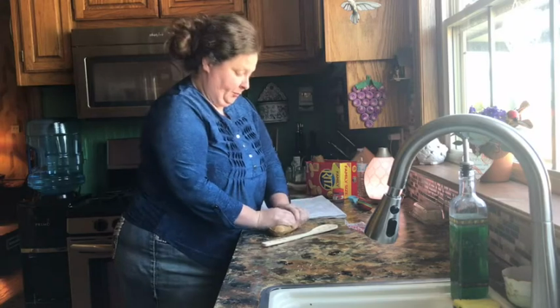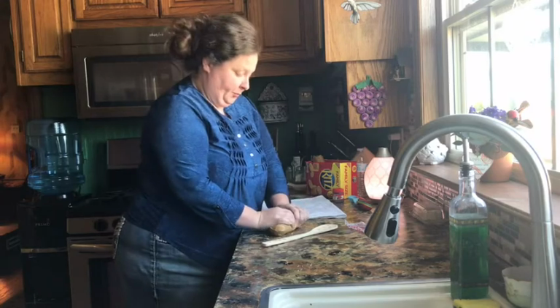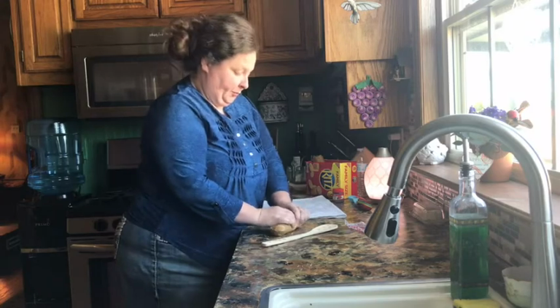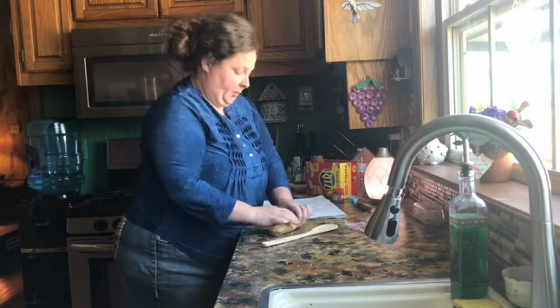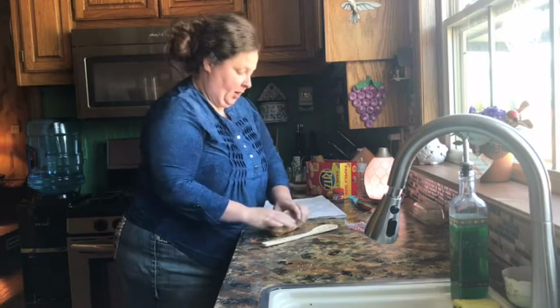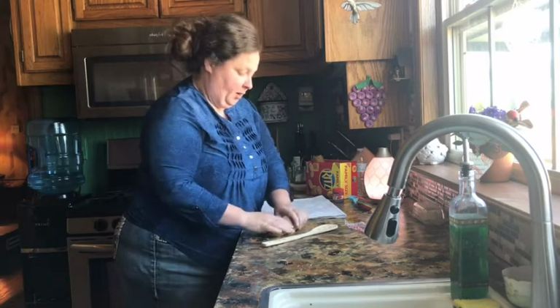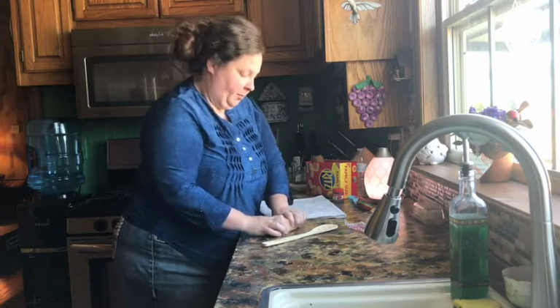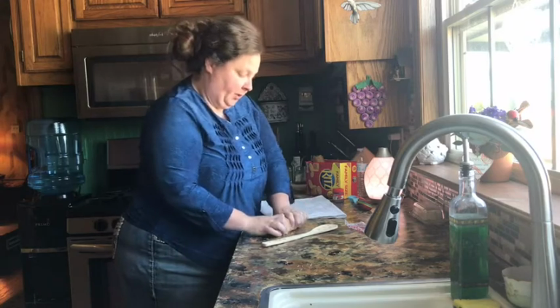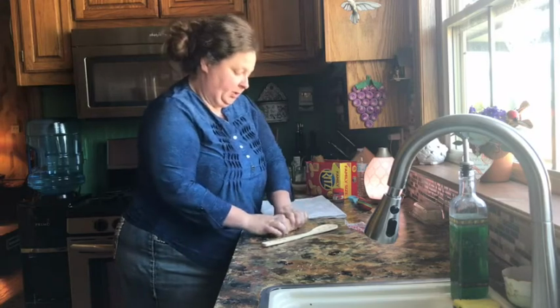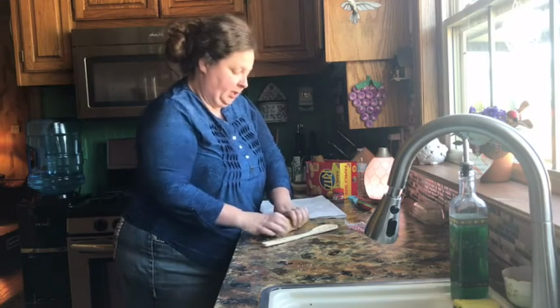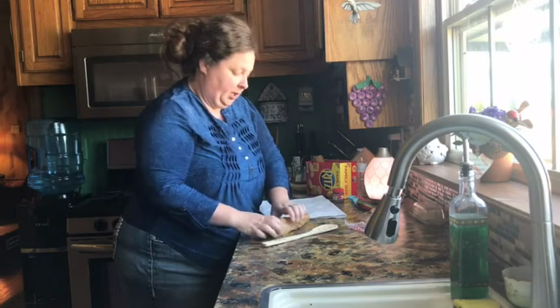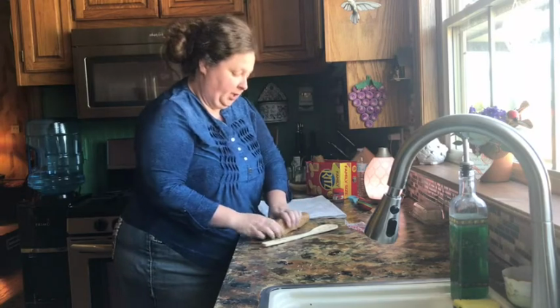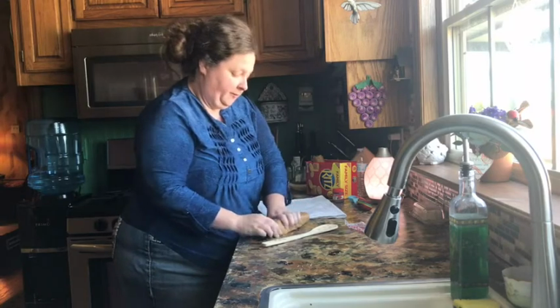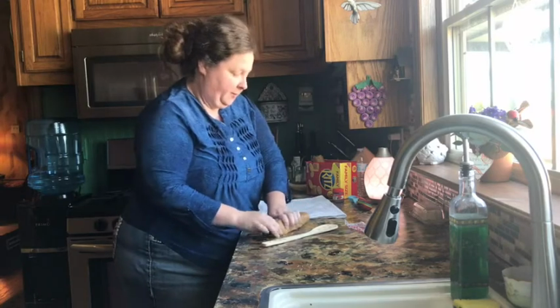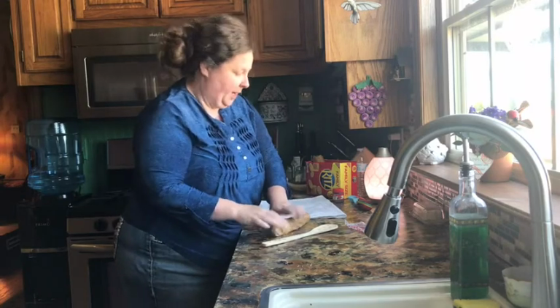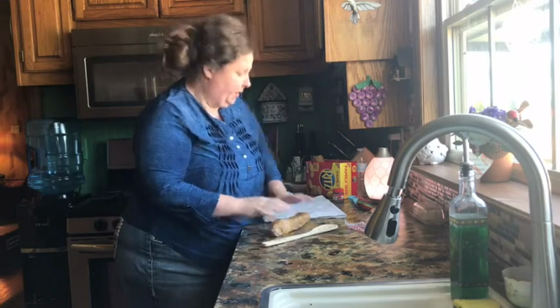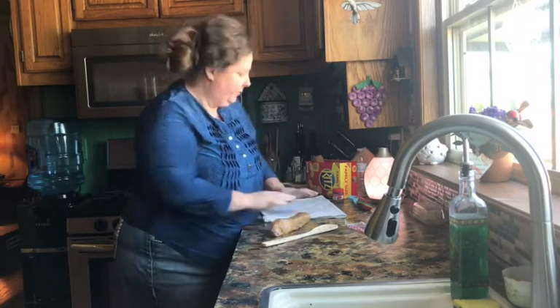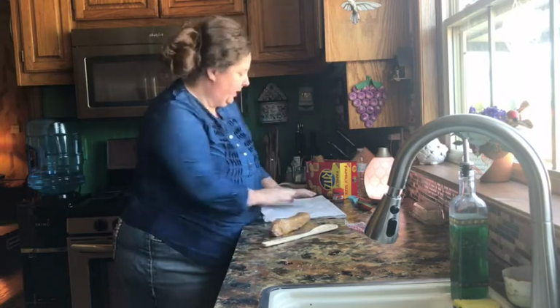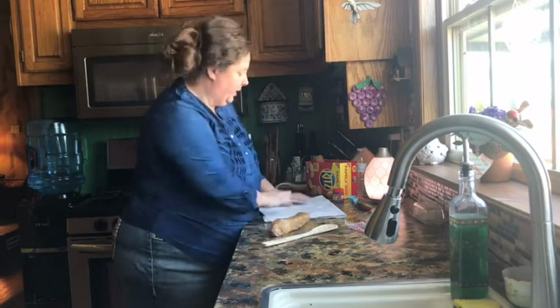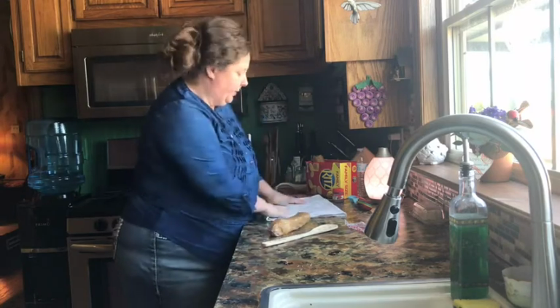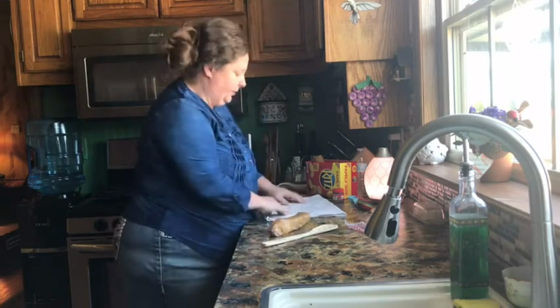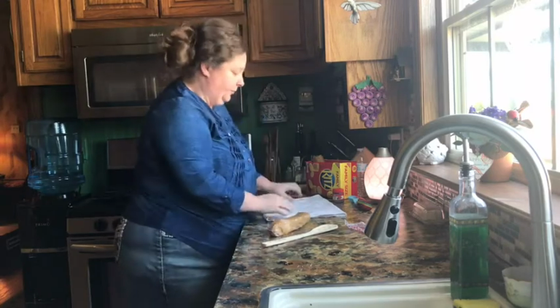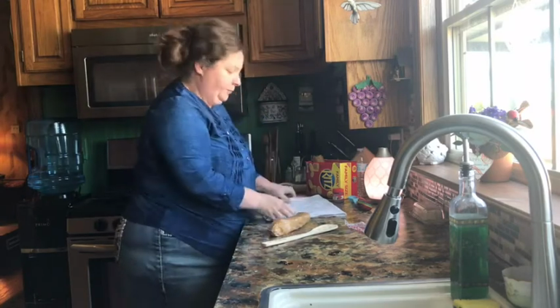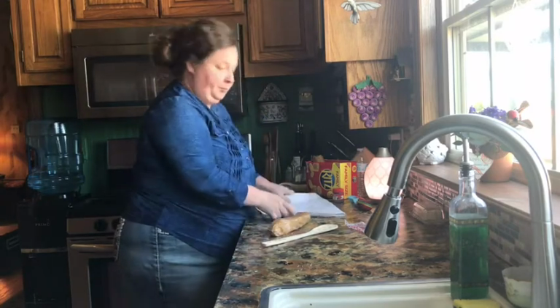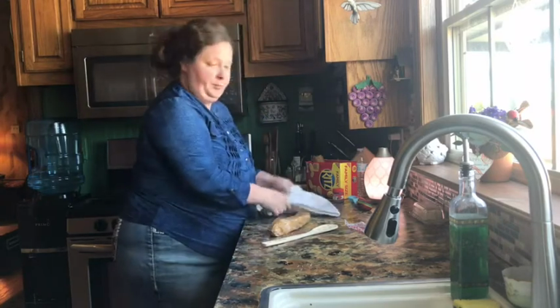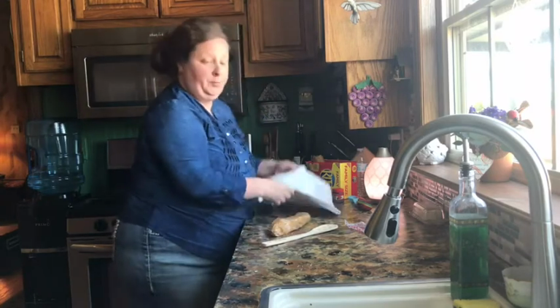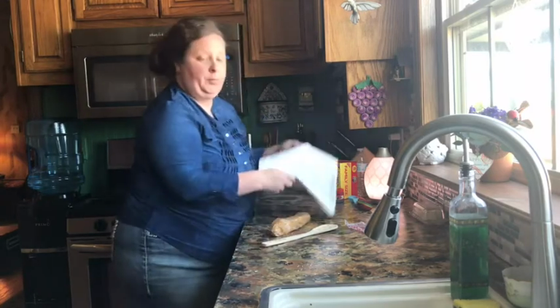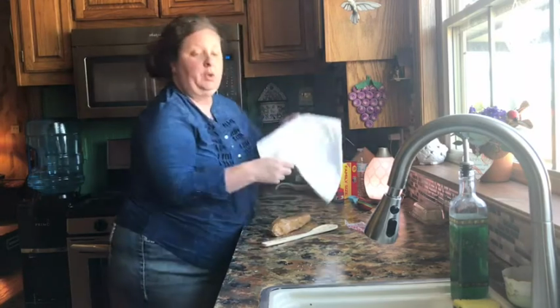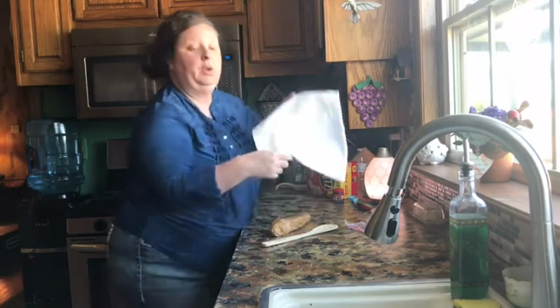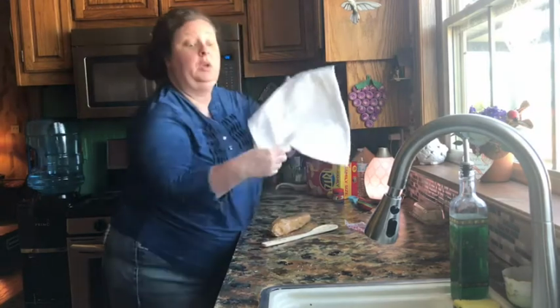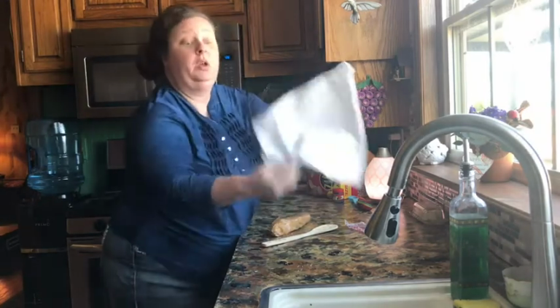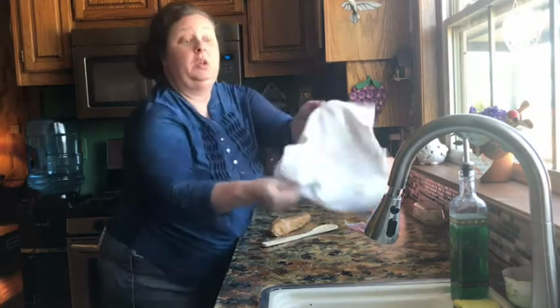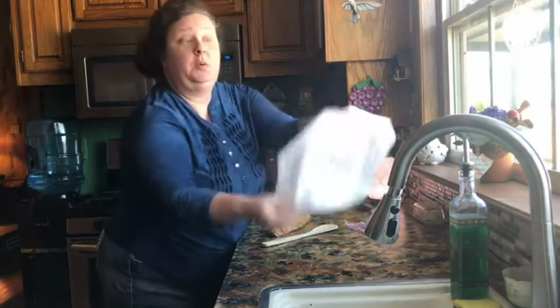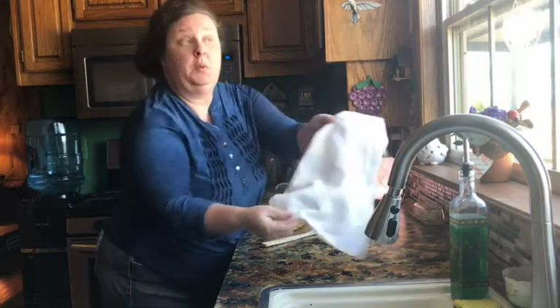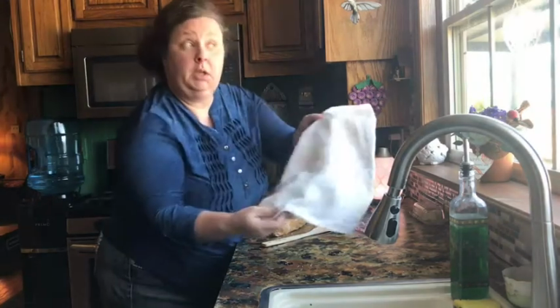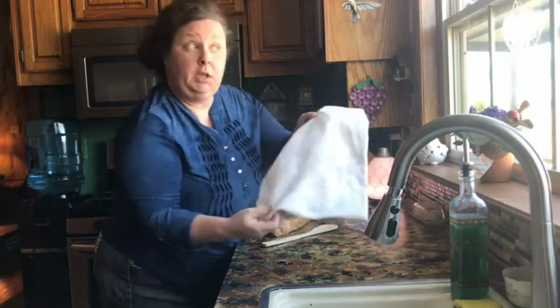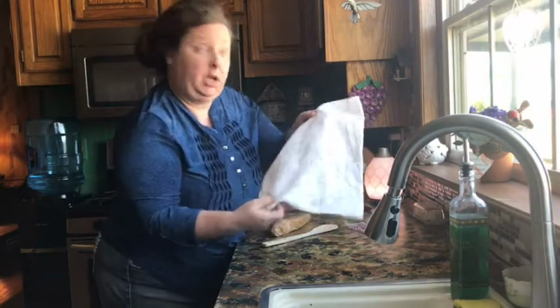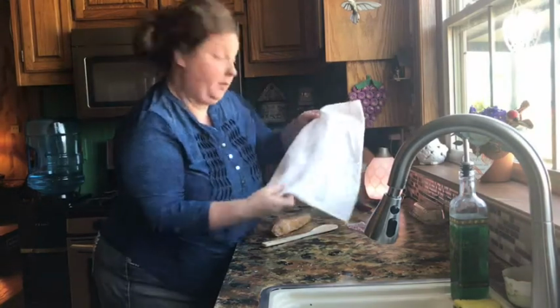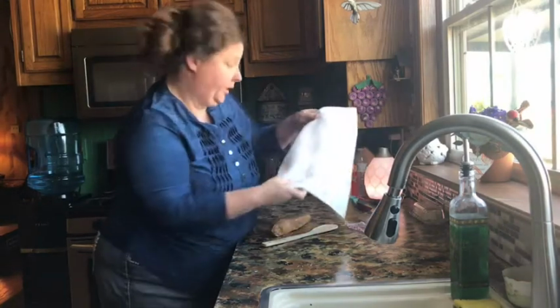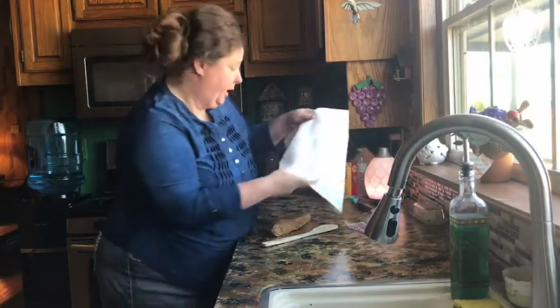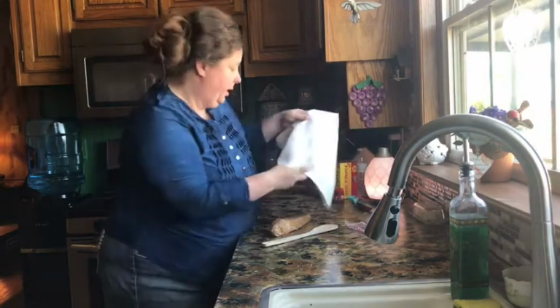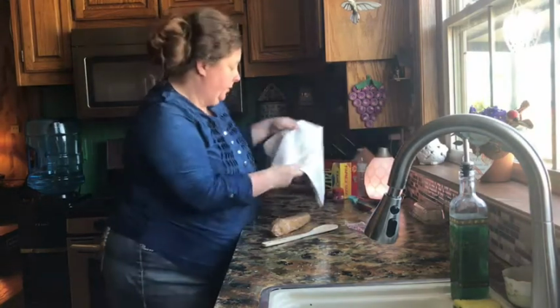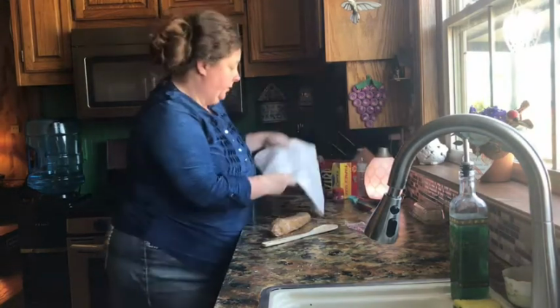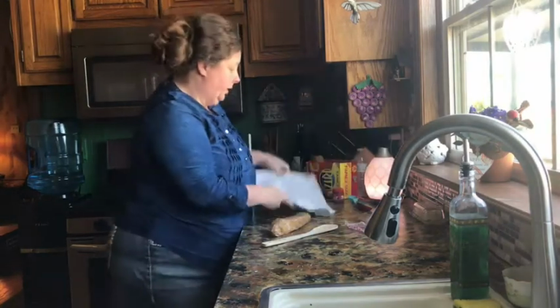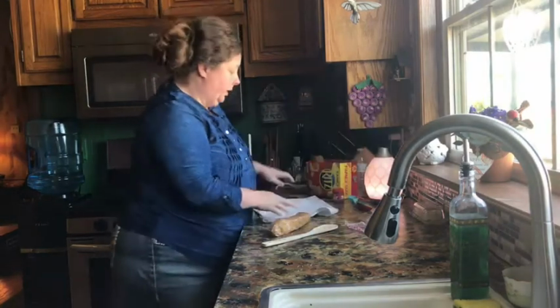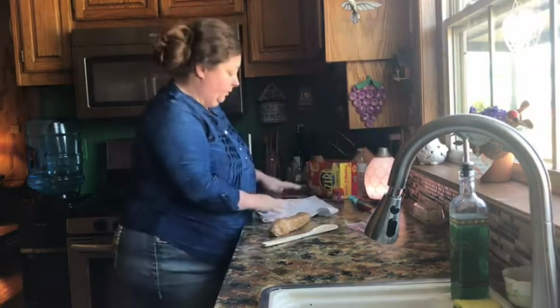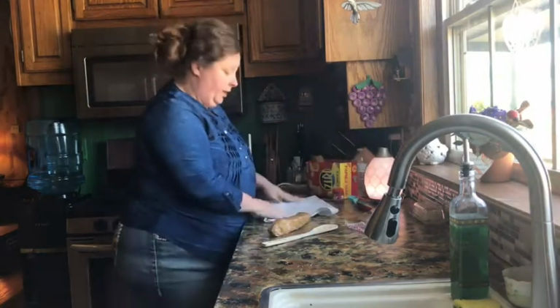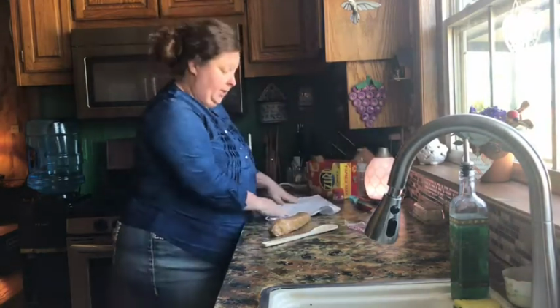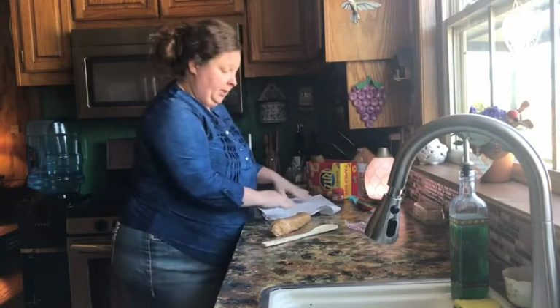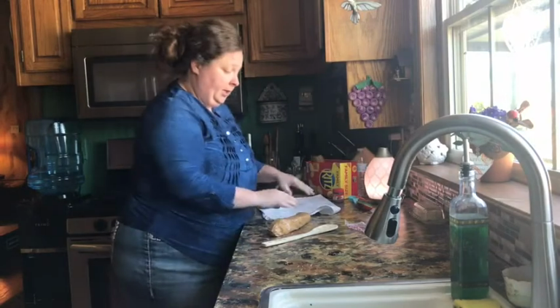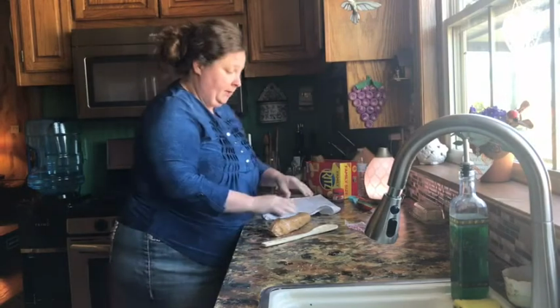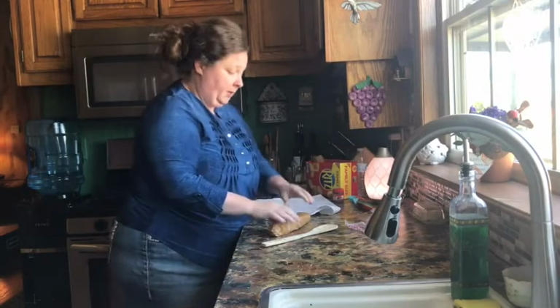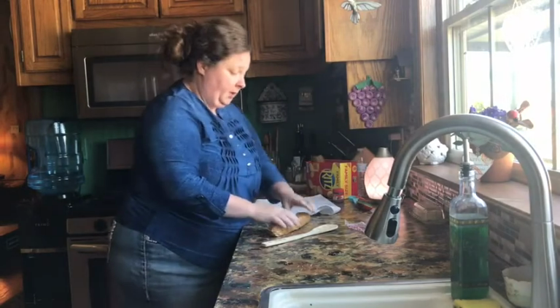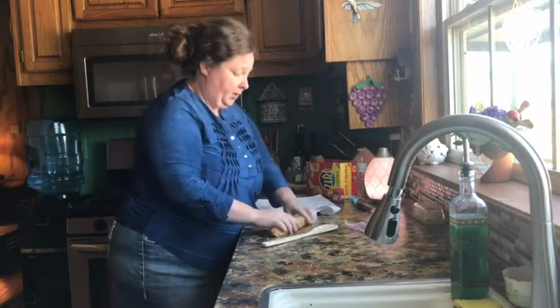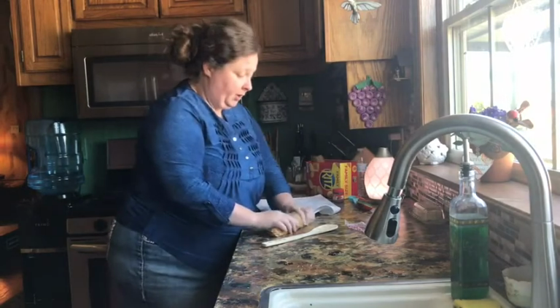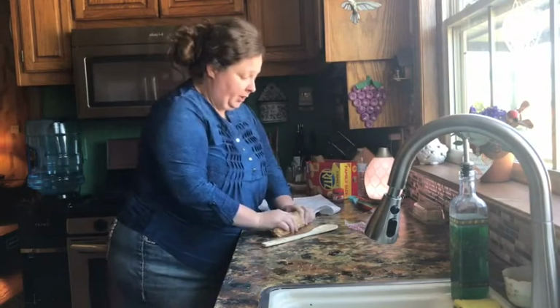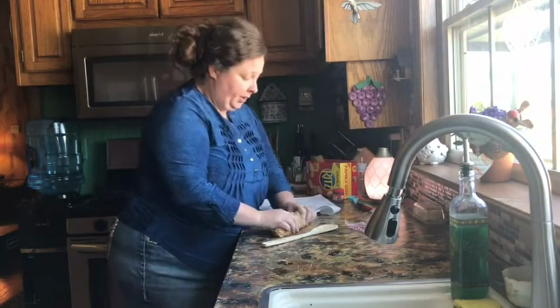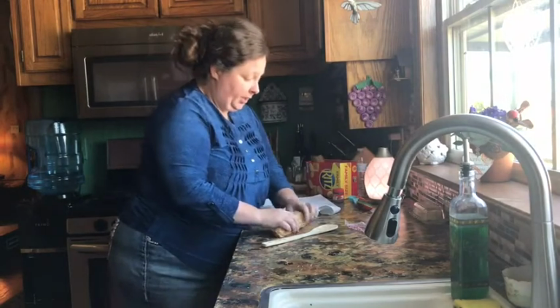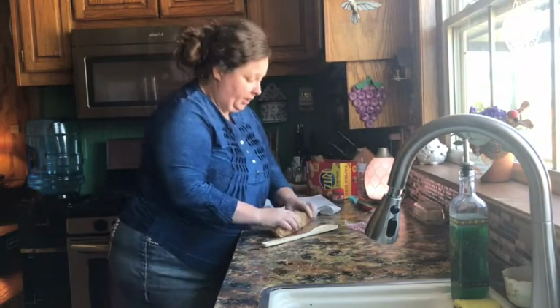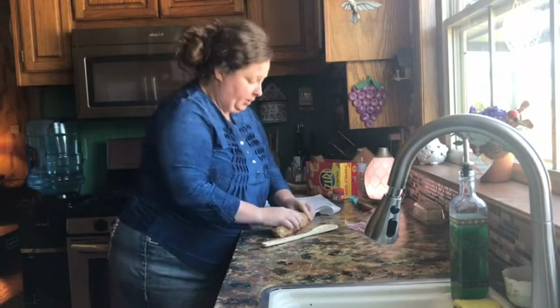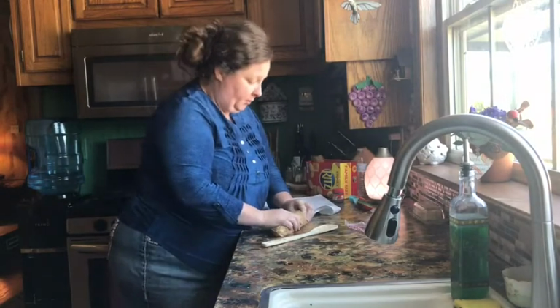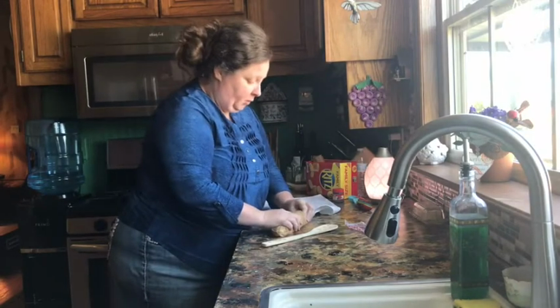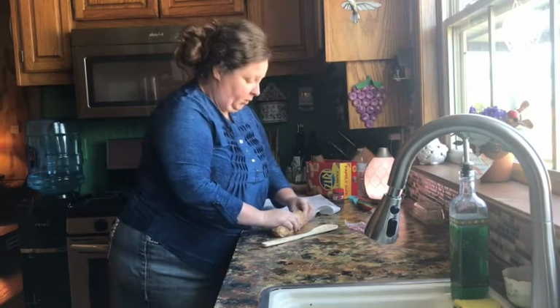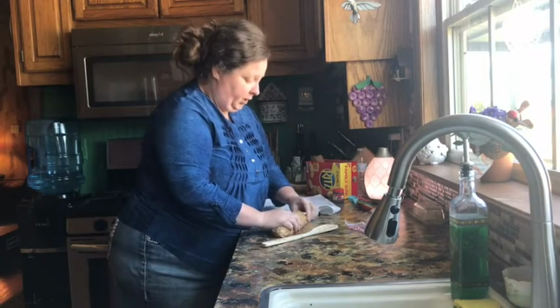They're almost here from Alabama, so we'll load up and get ready to leave early in the morning.